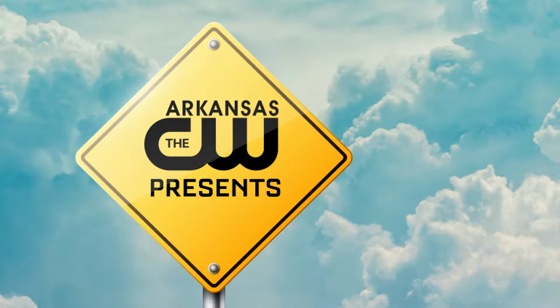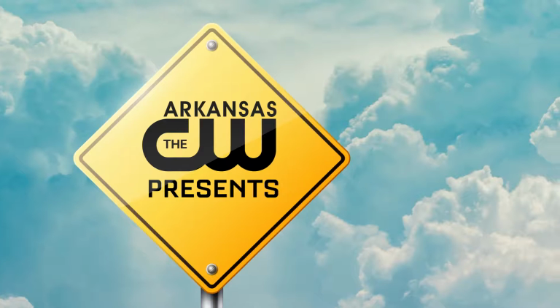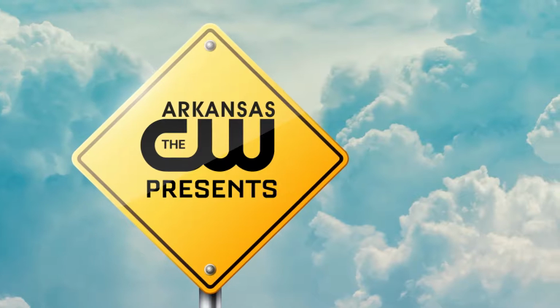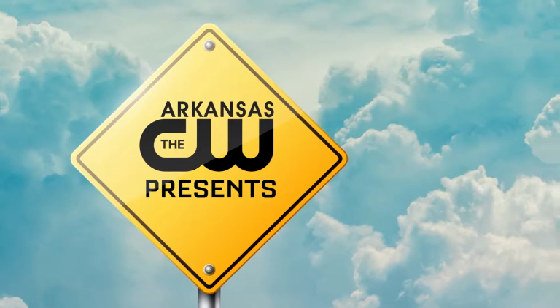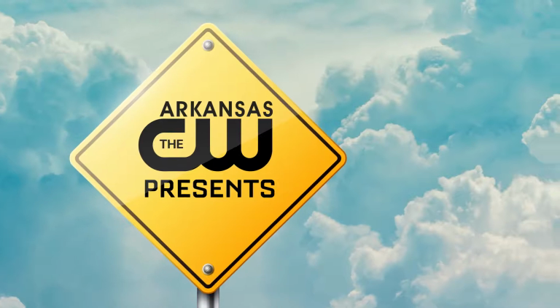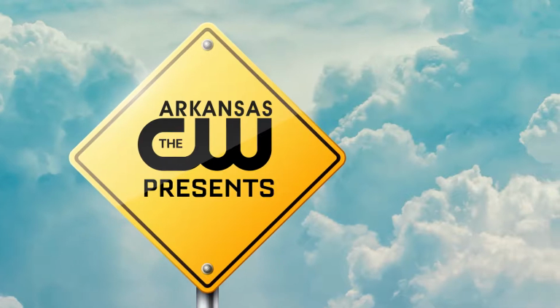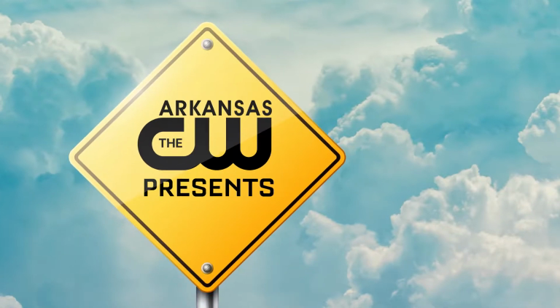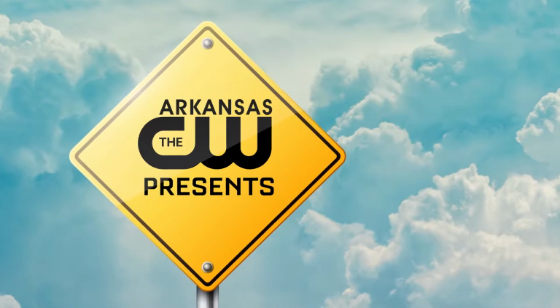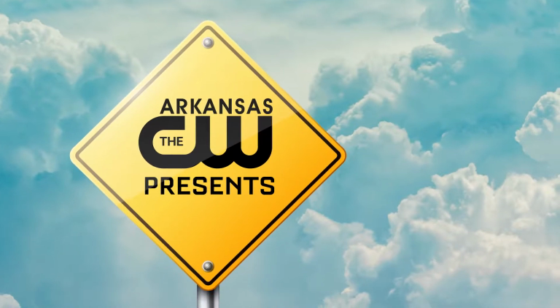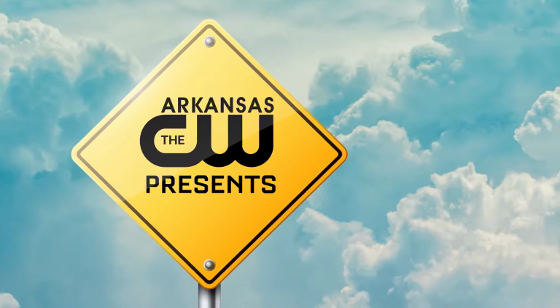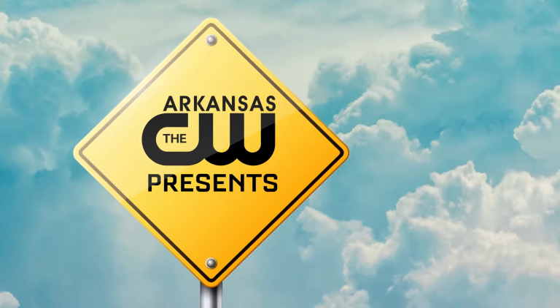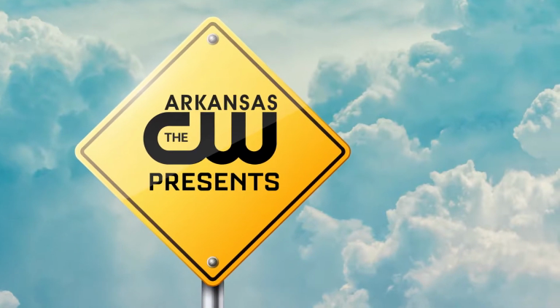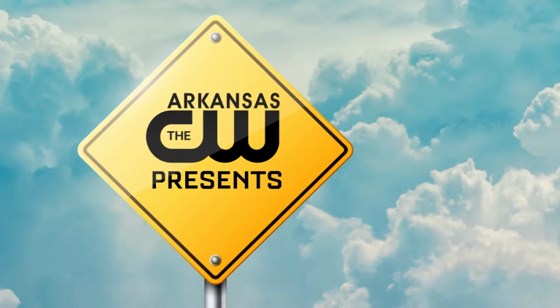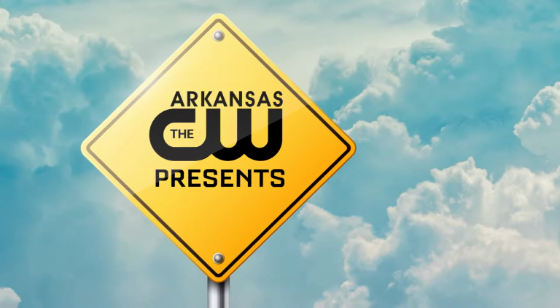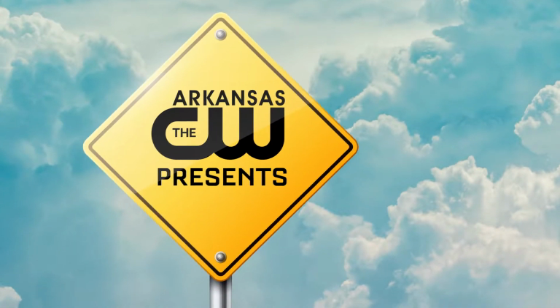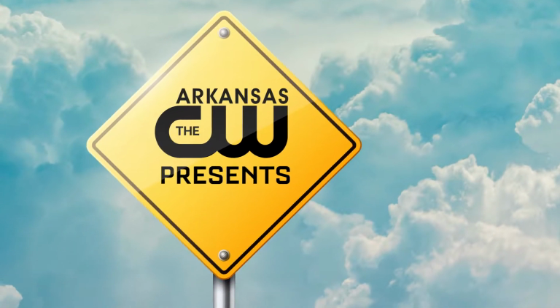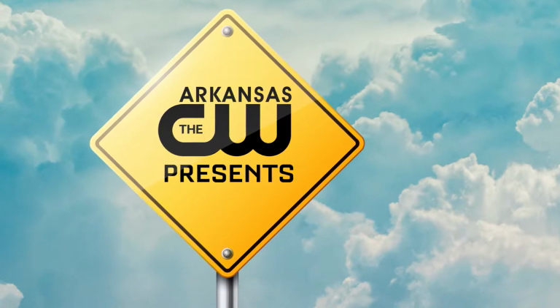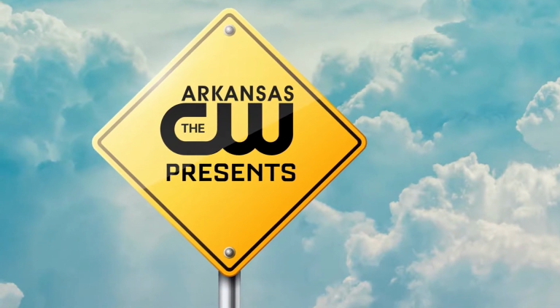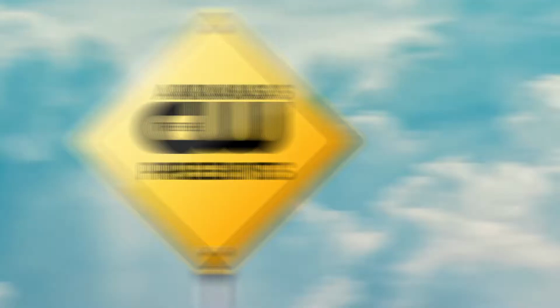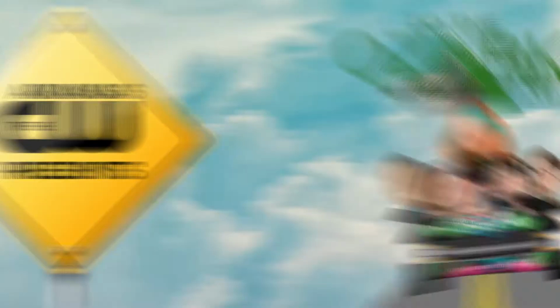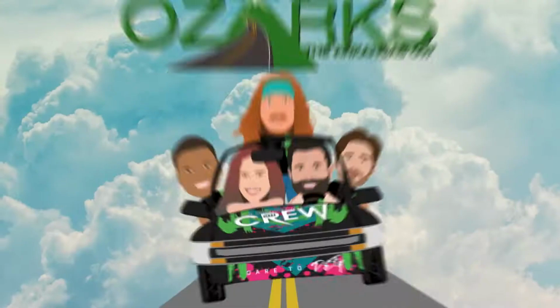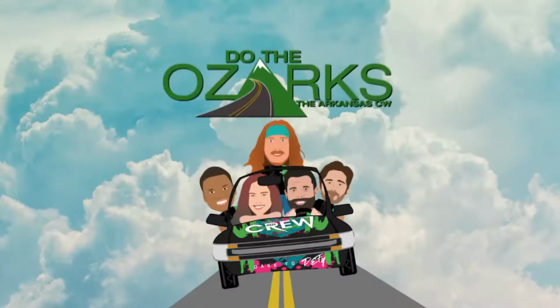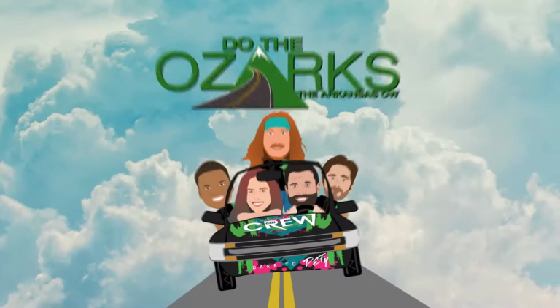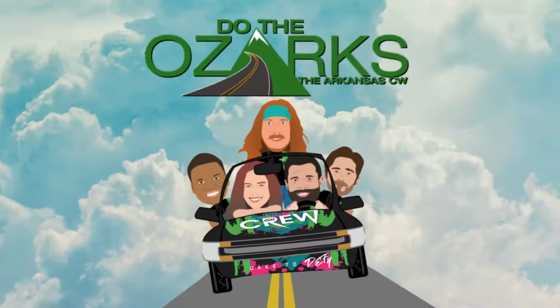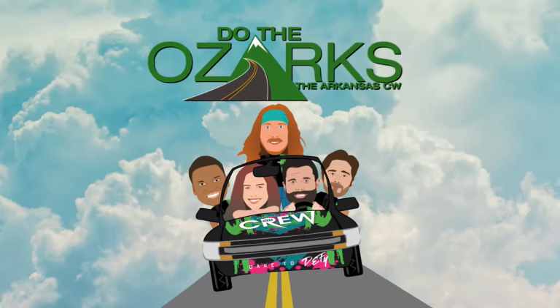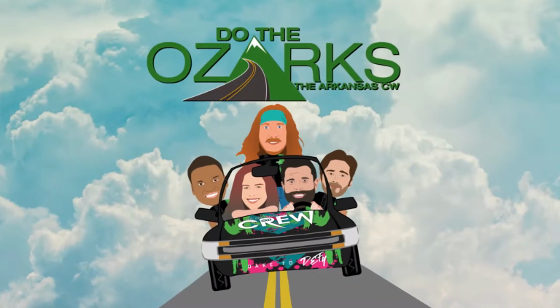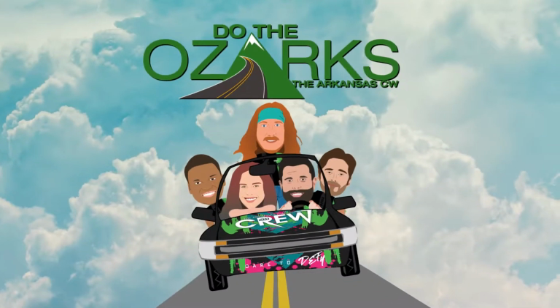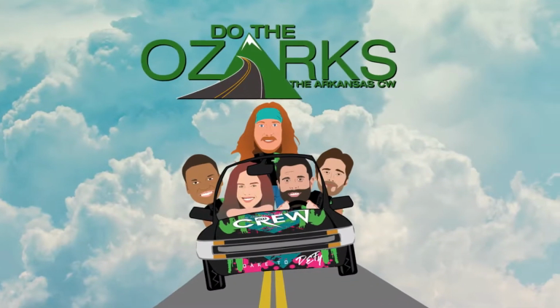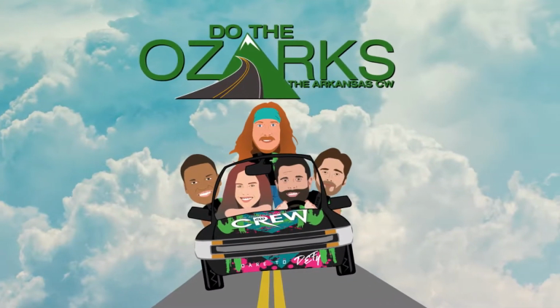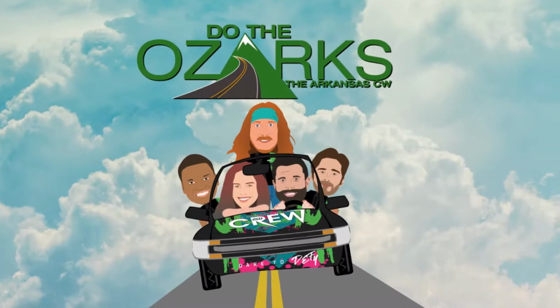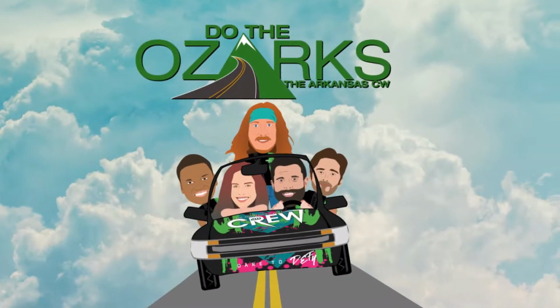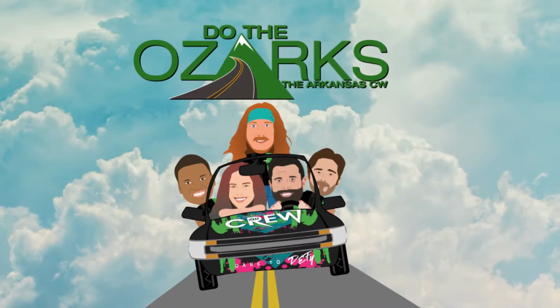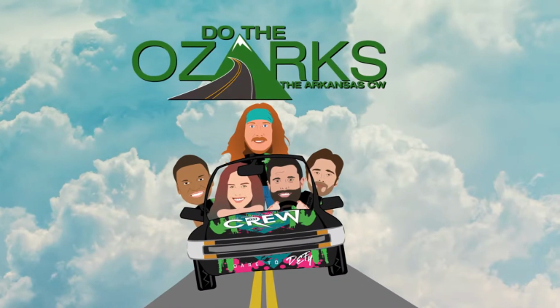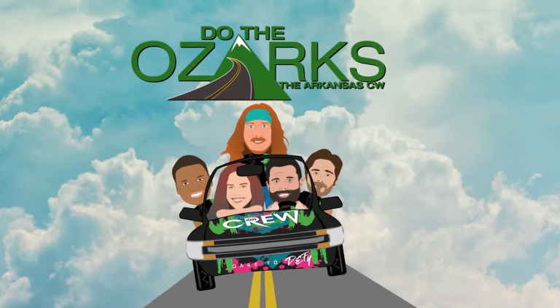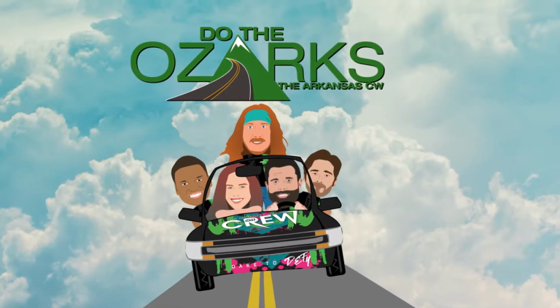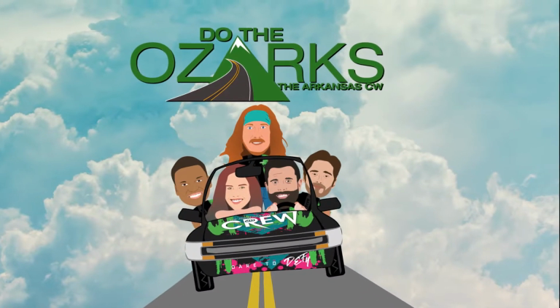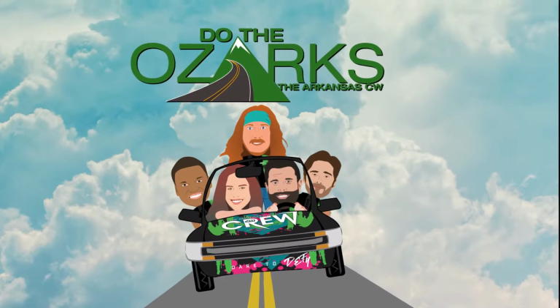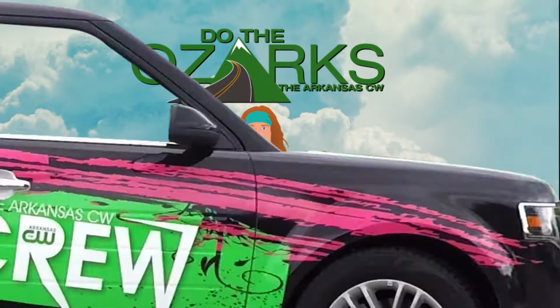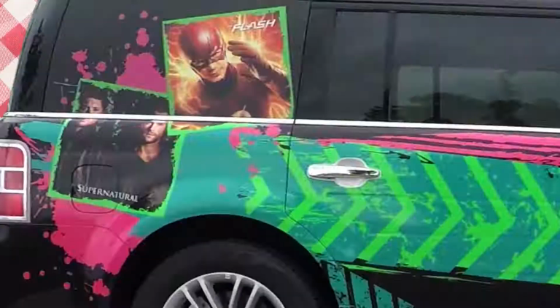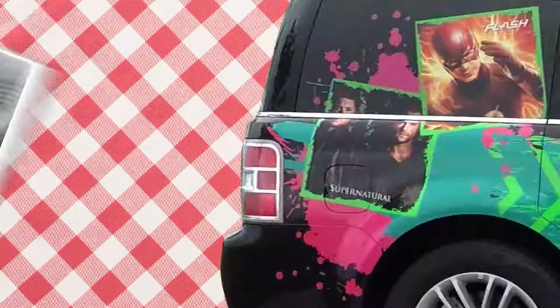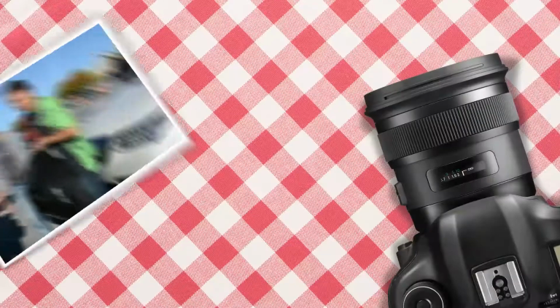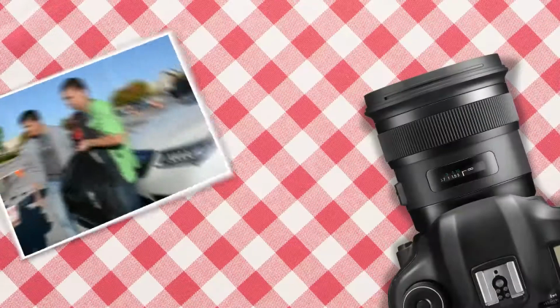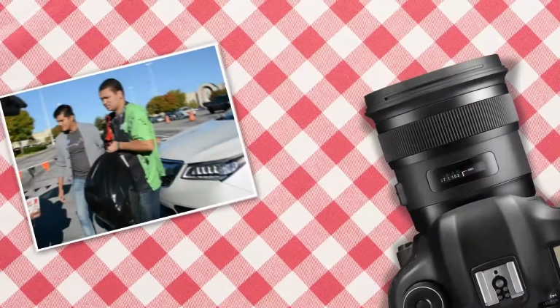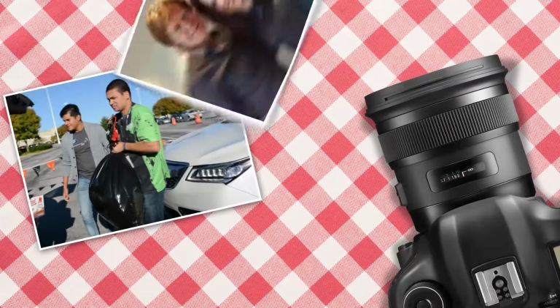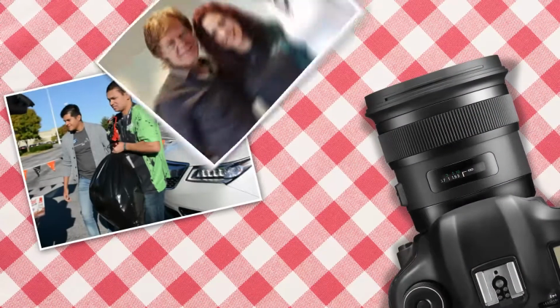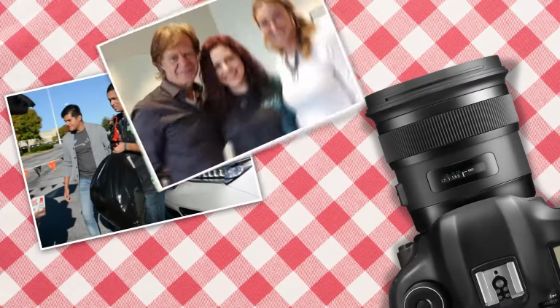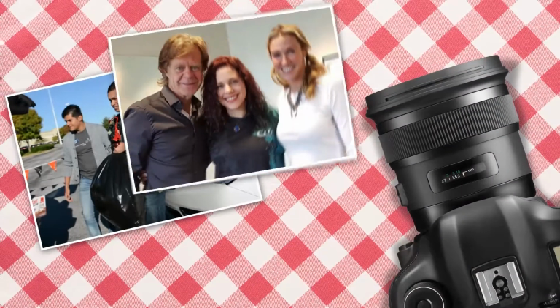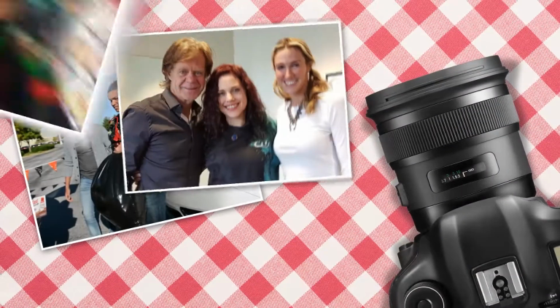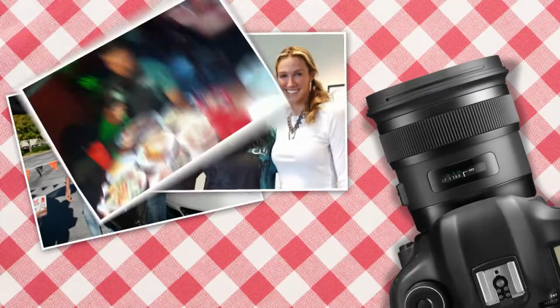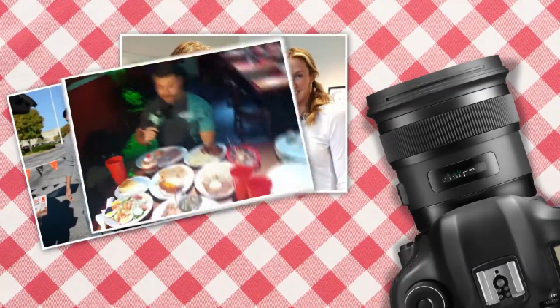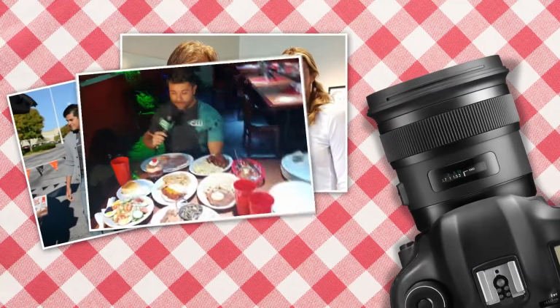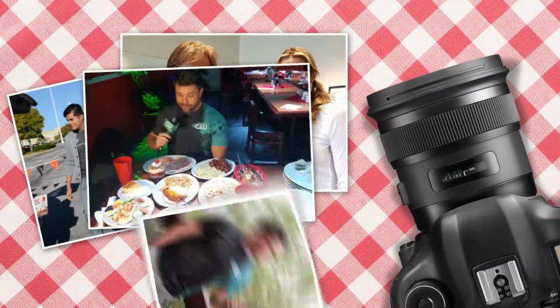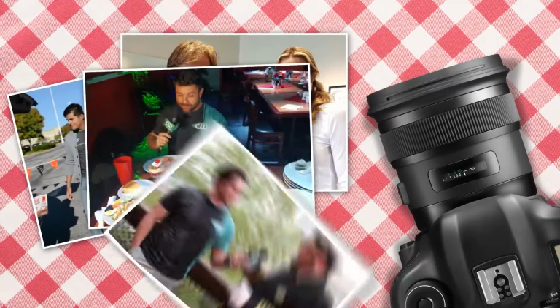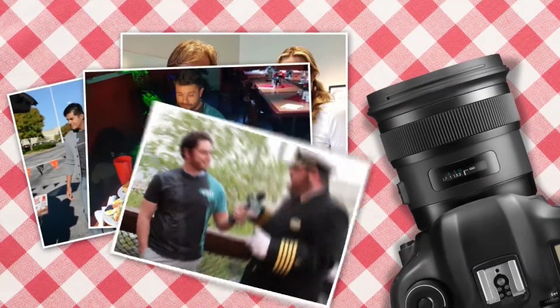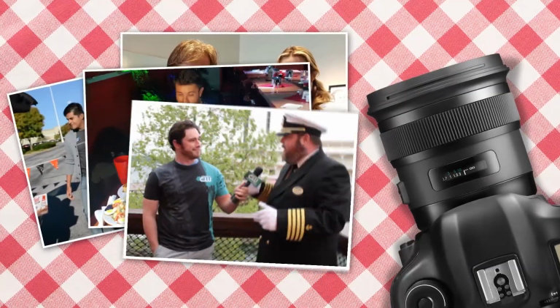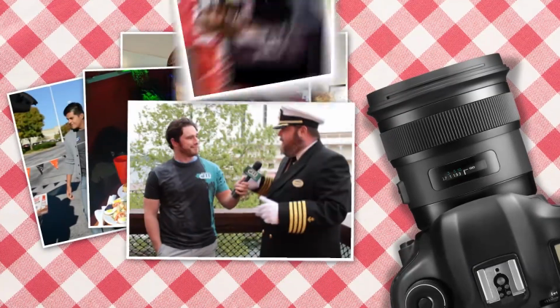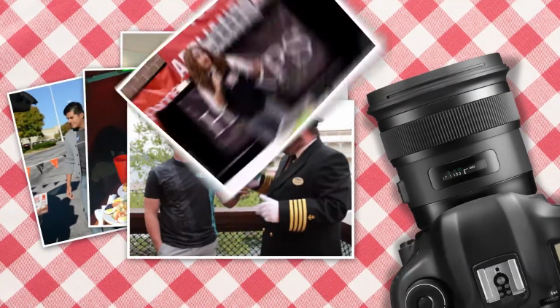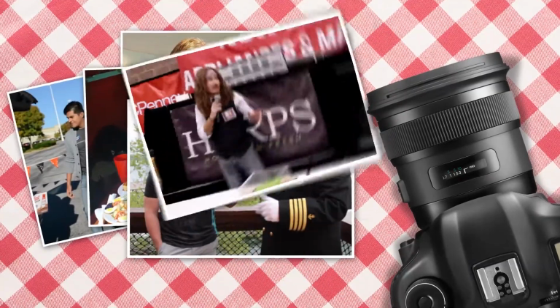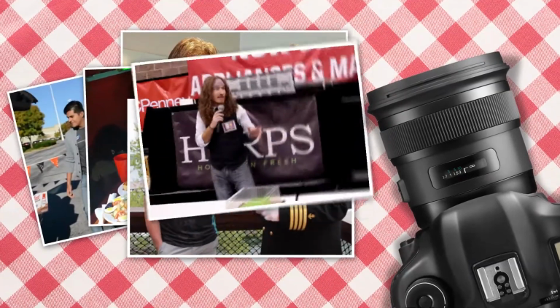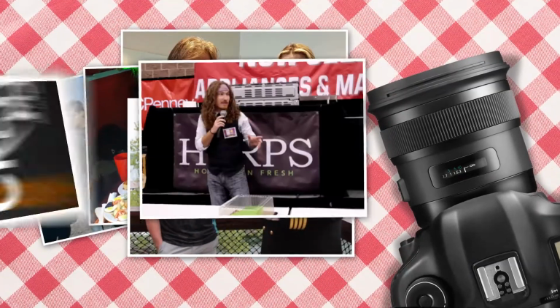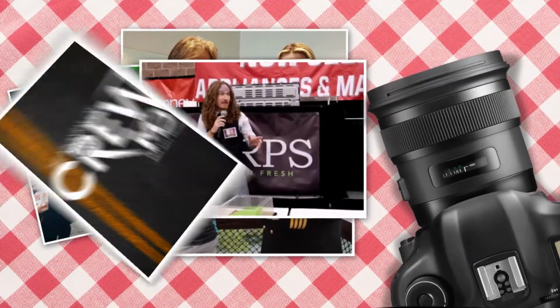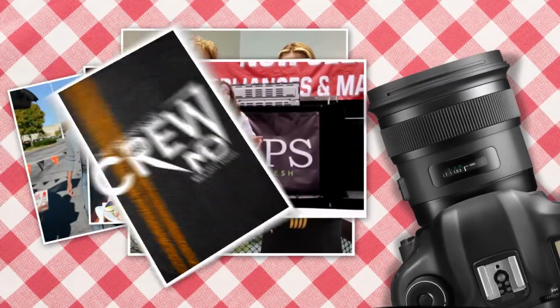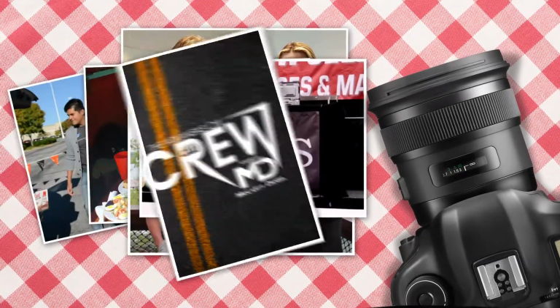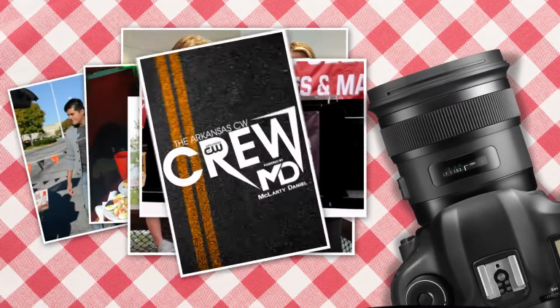The Arkansas CW presents Do the Ozarks, featuring the Arkansas CW crew, powered by McClardy Daniel.